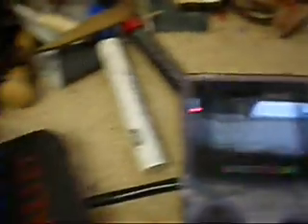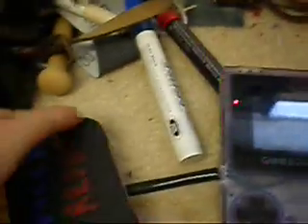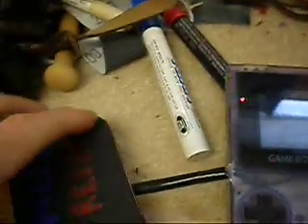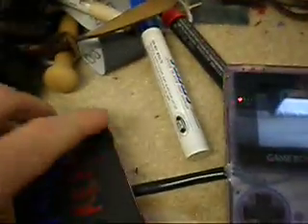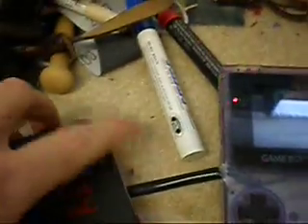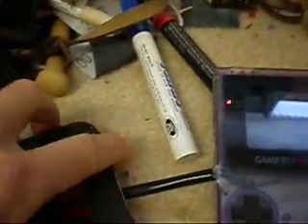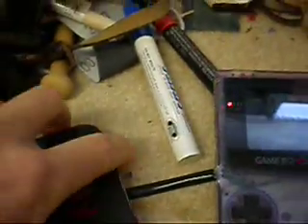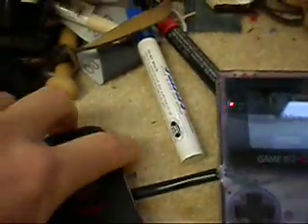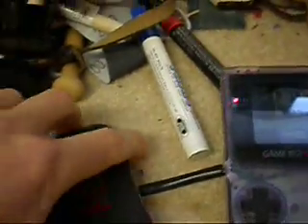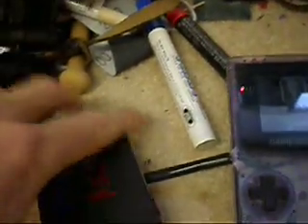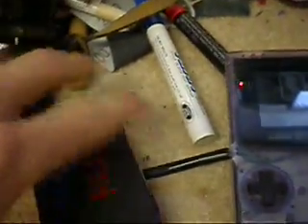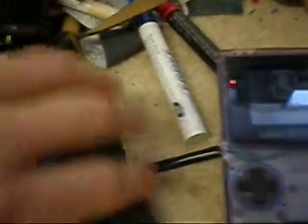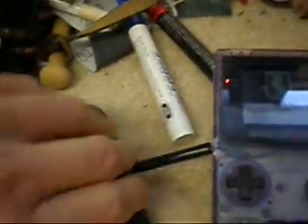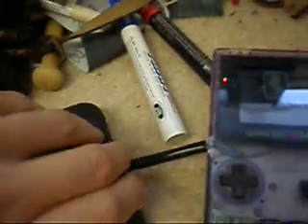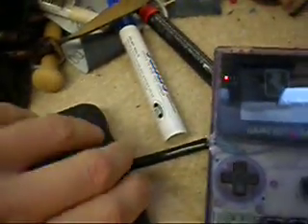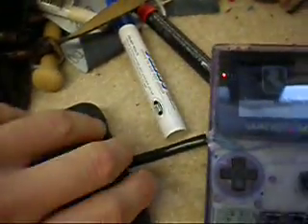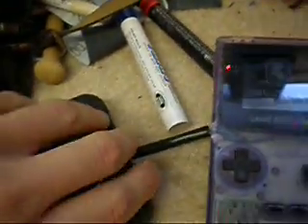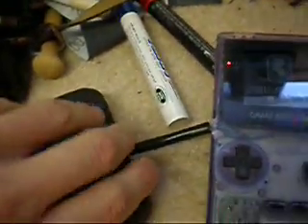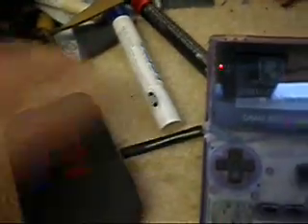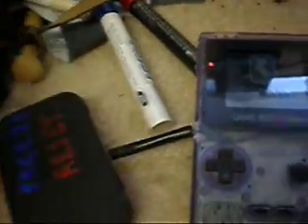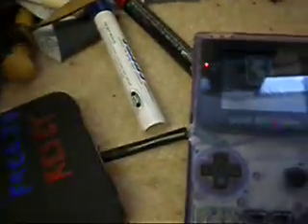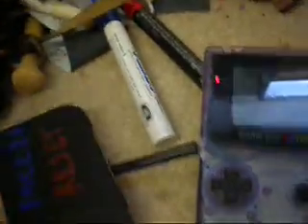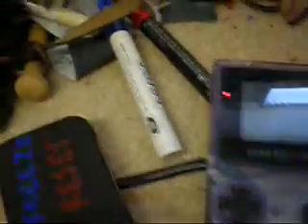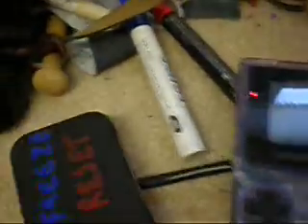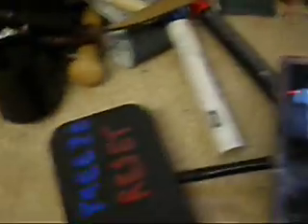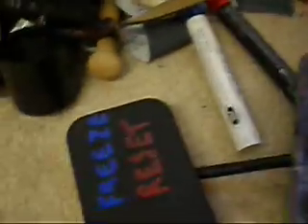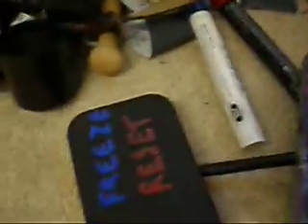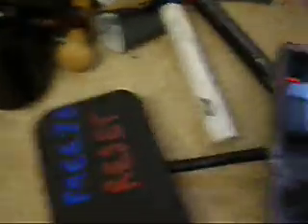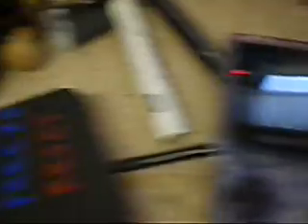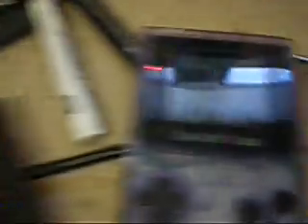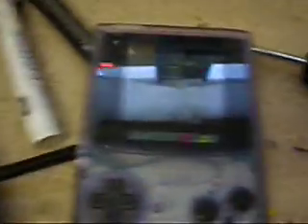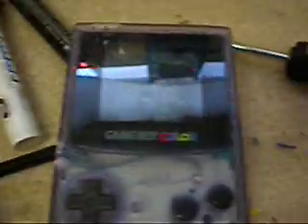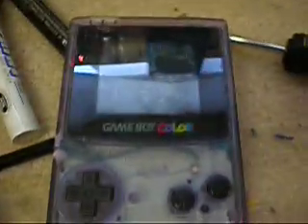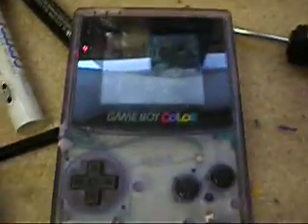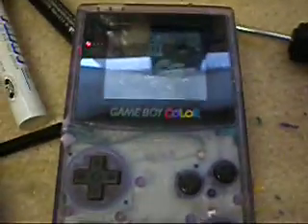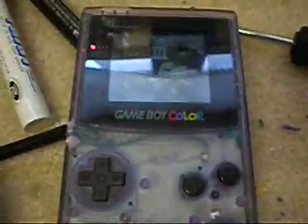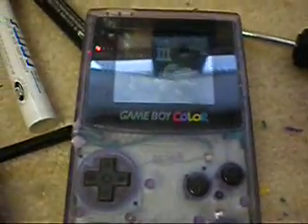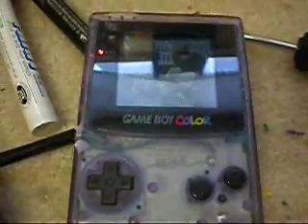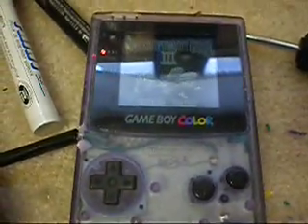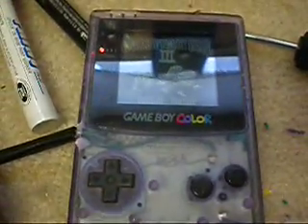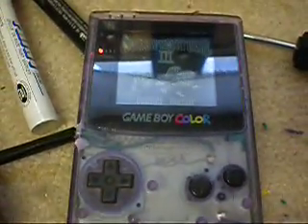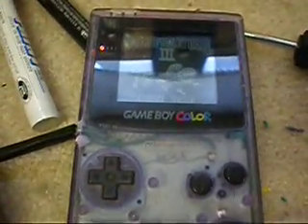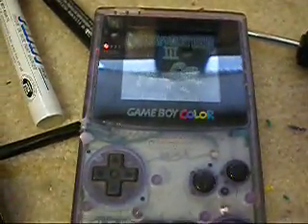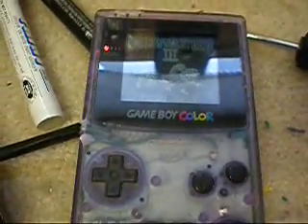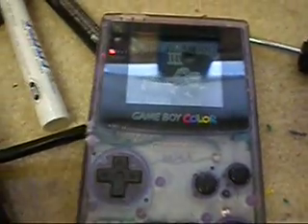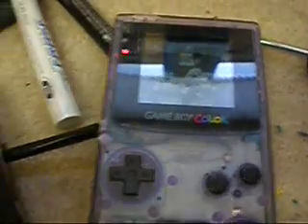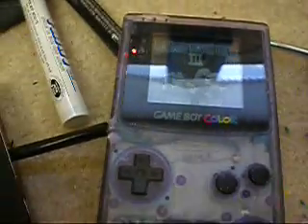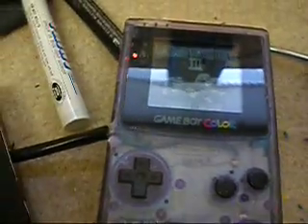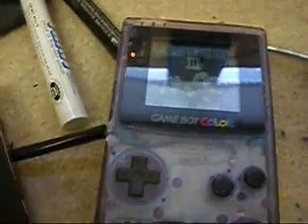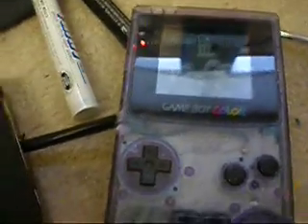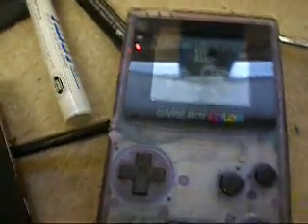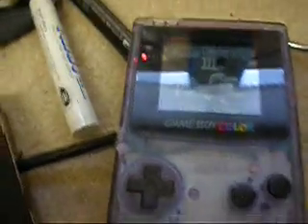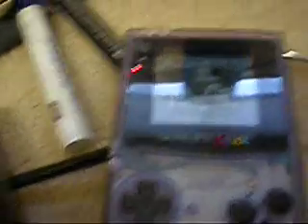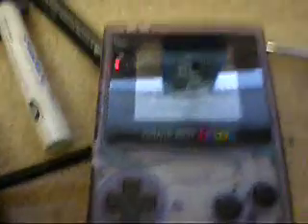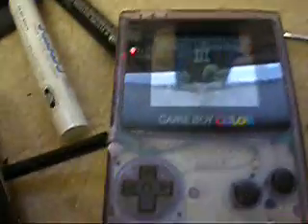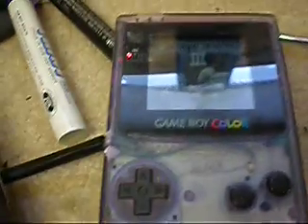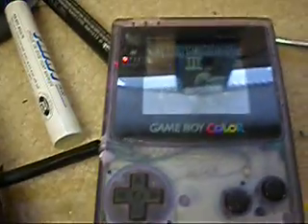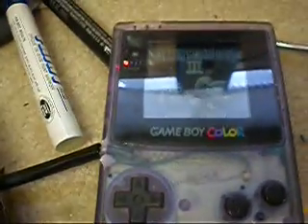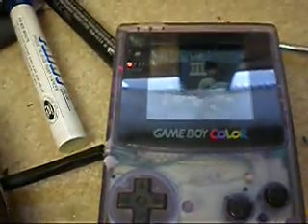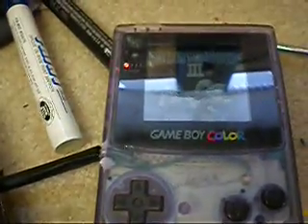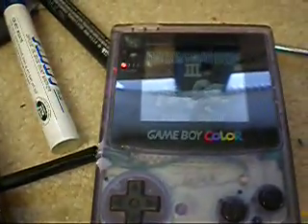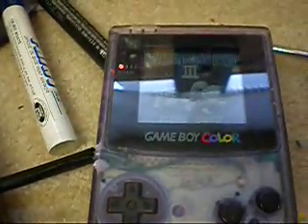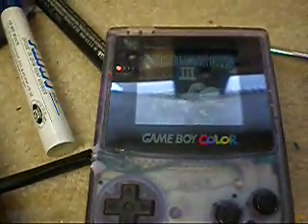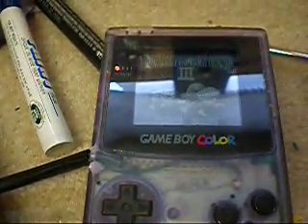And it's actually extremely simple. It's just two momentary switches. Alright, so that's my bent Game Boy. And I'm going to show it up now. Here we go.